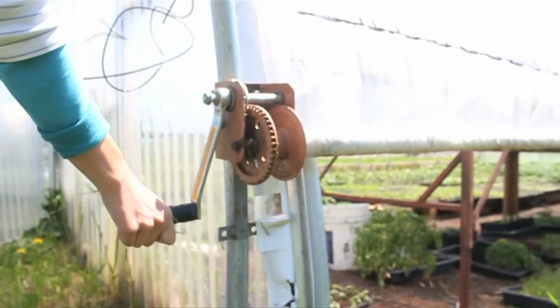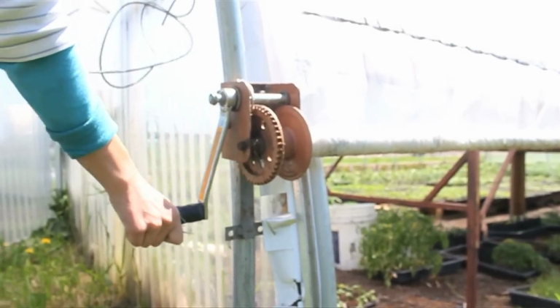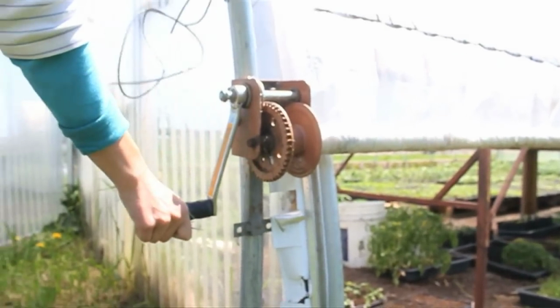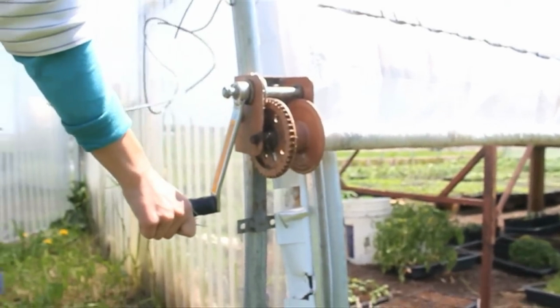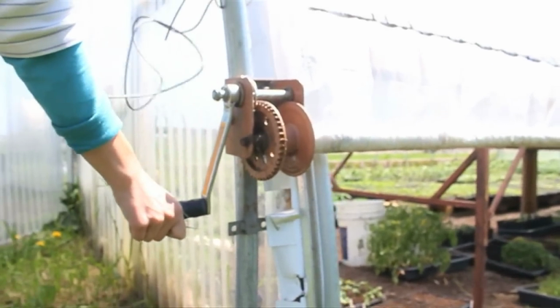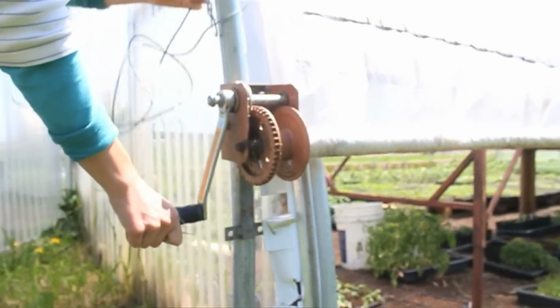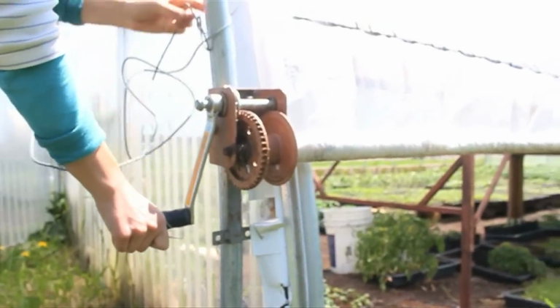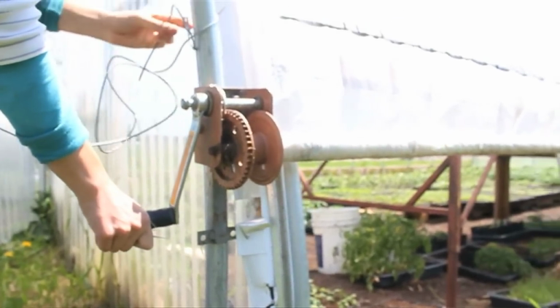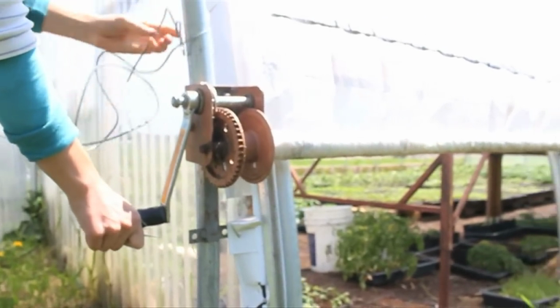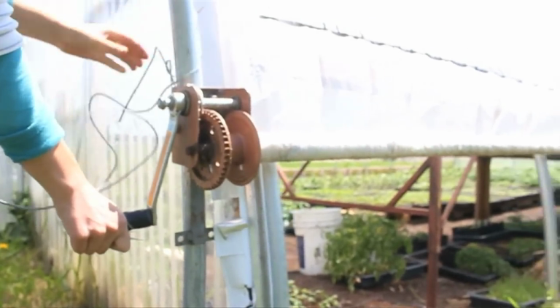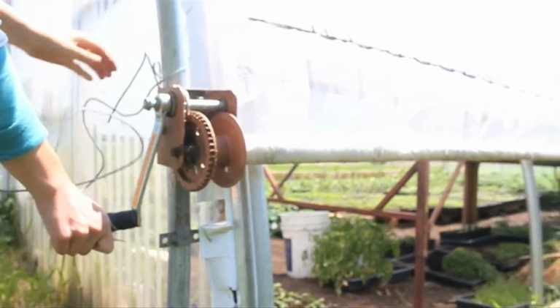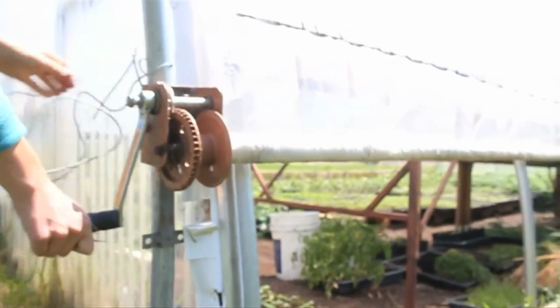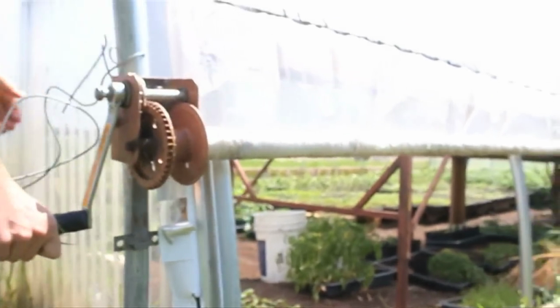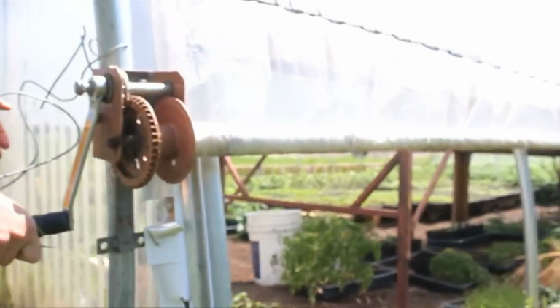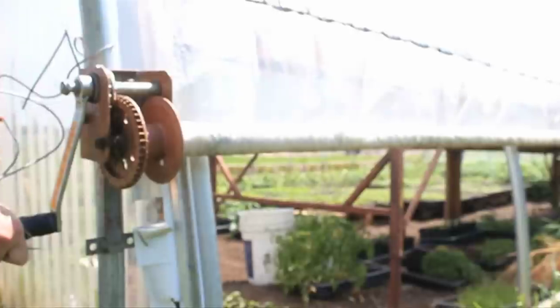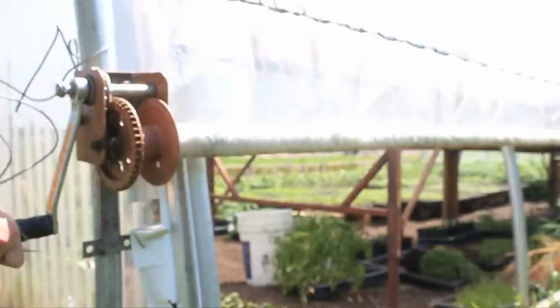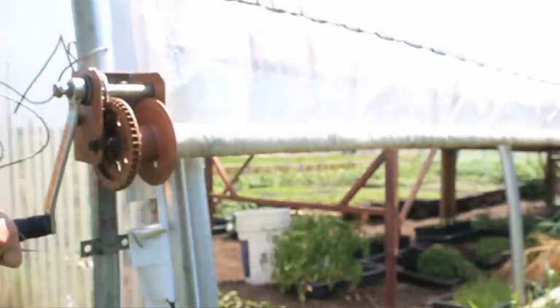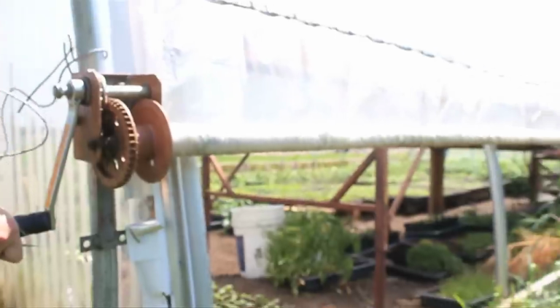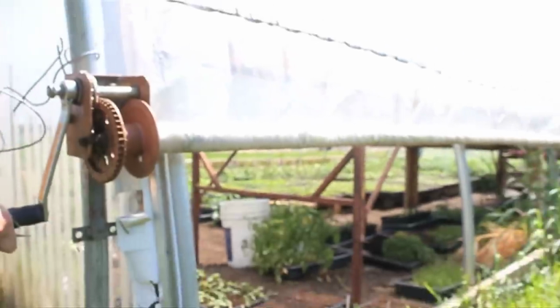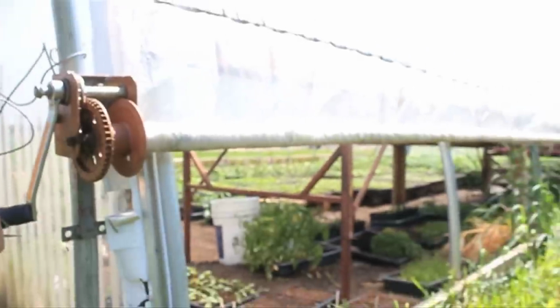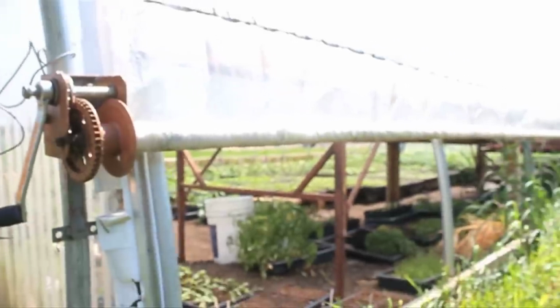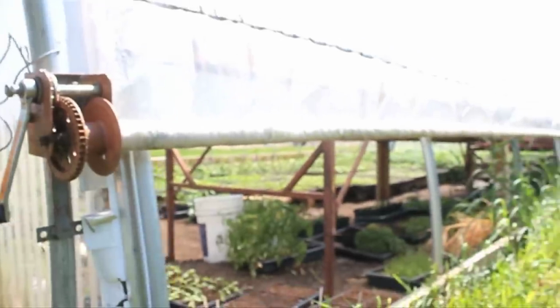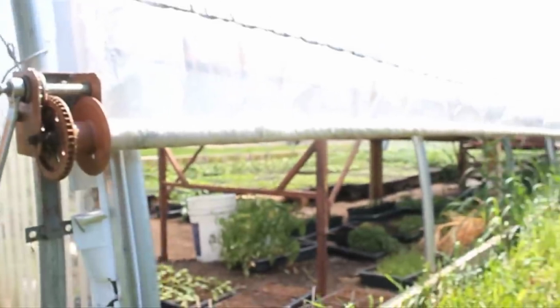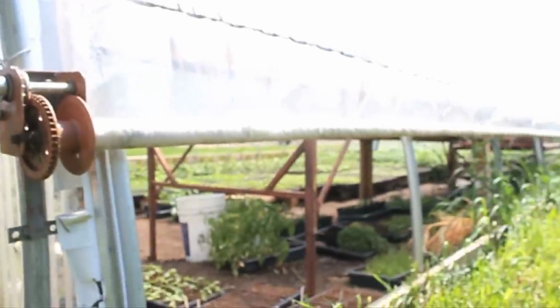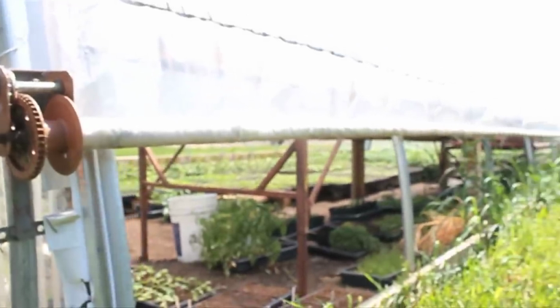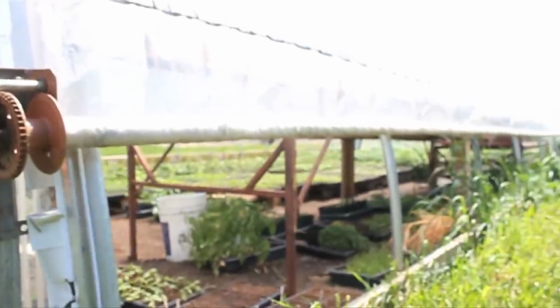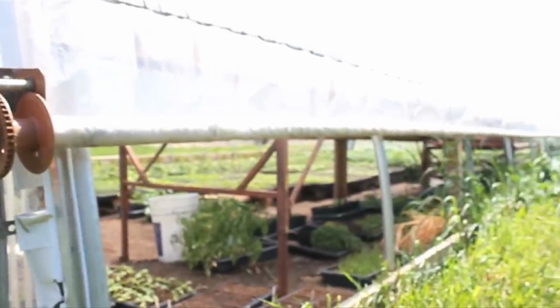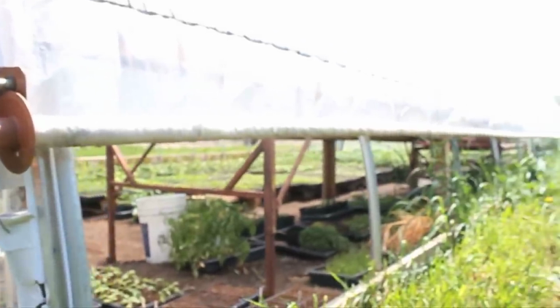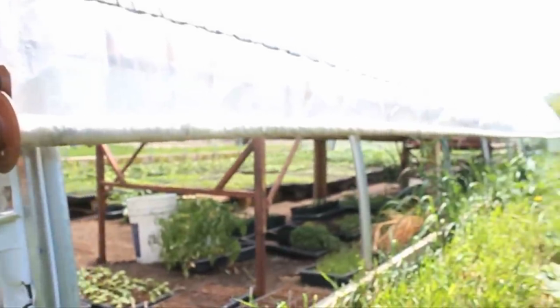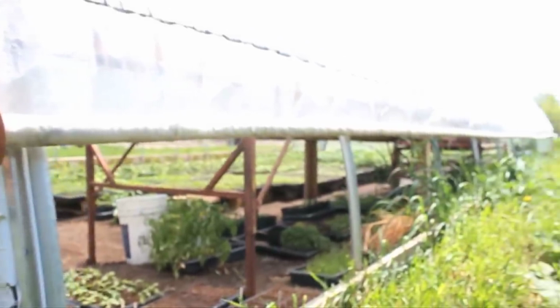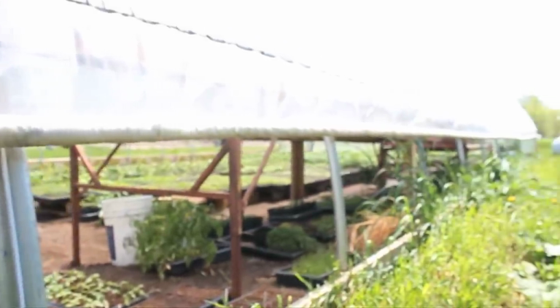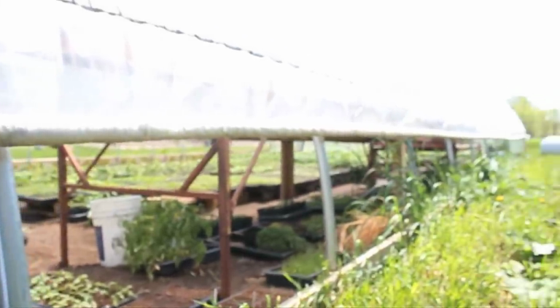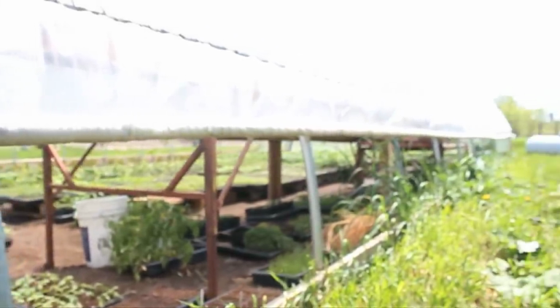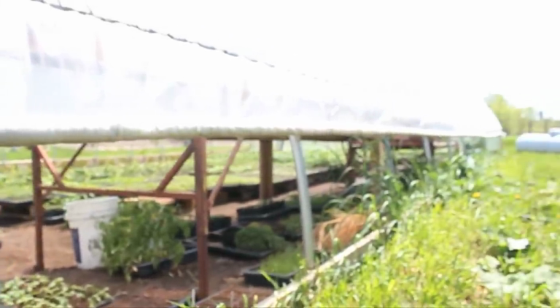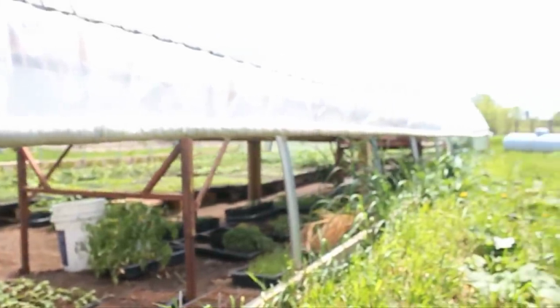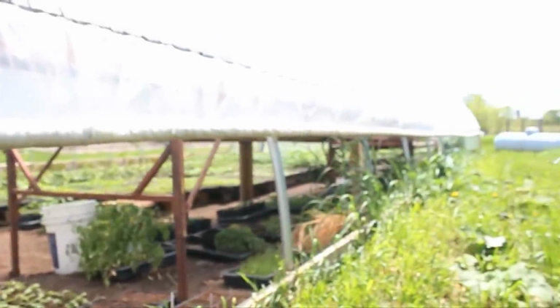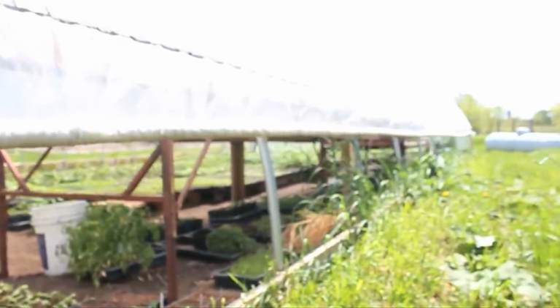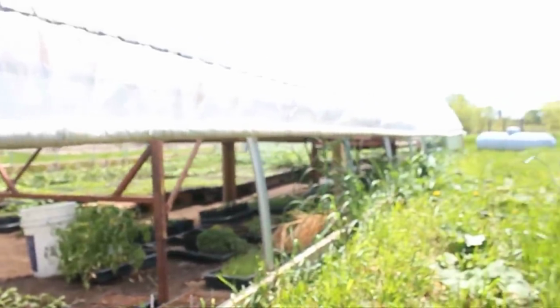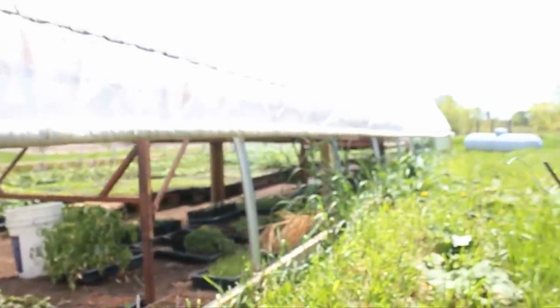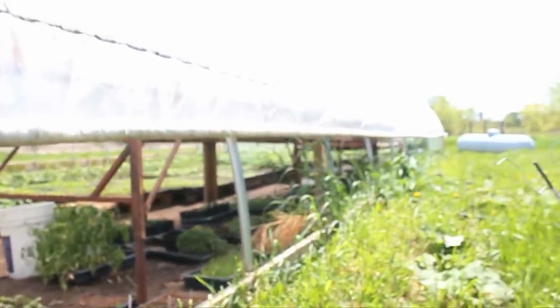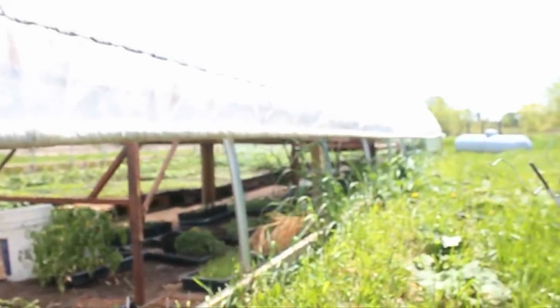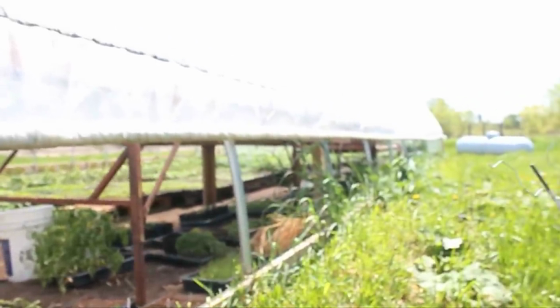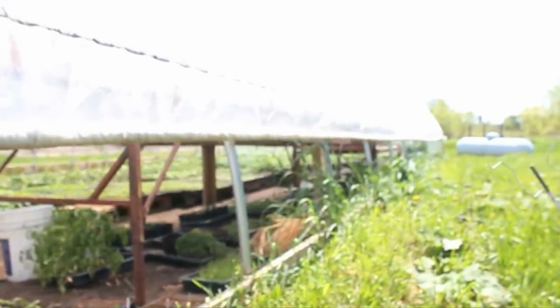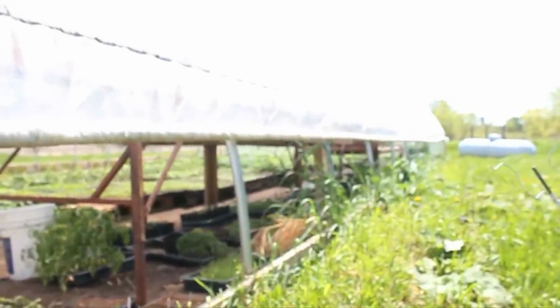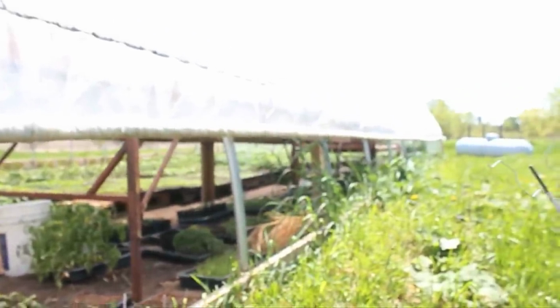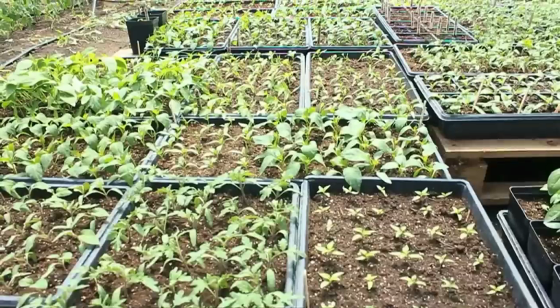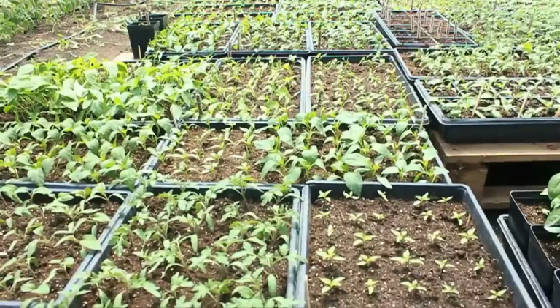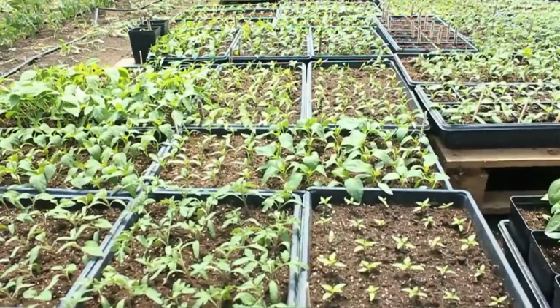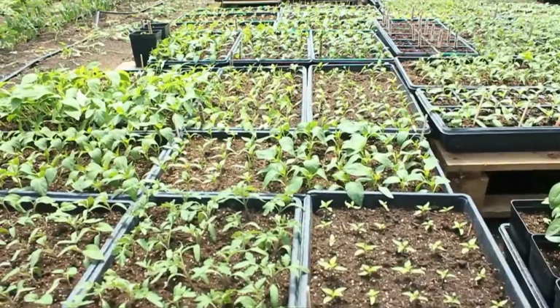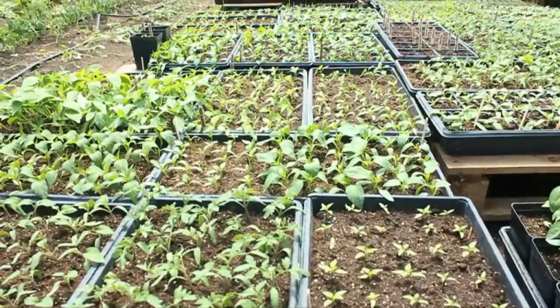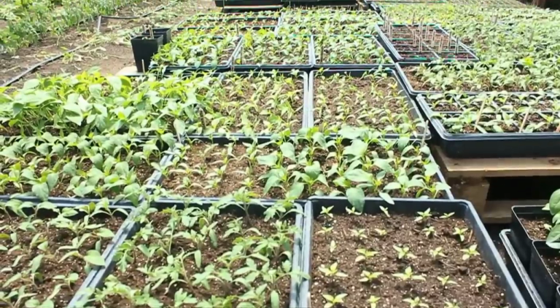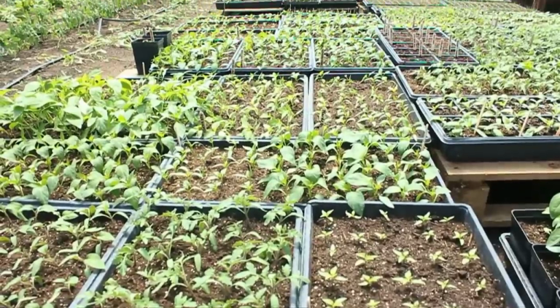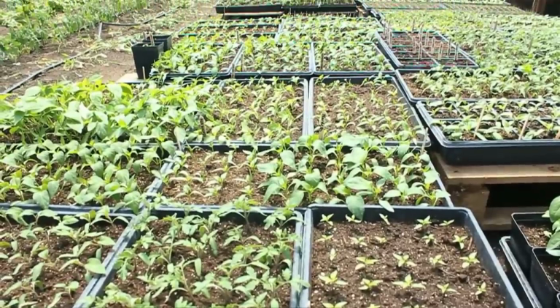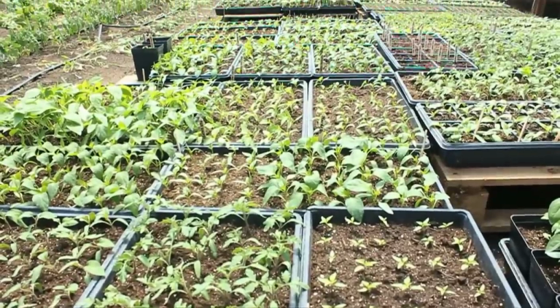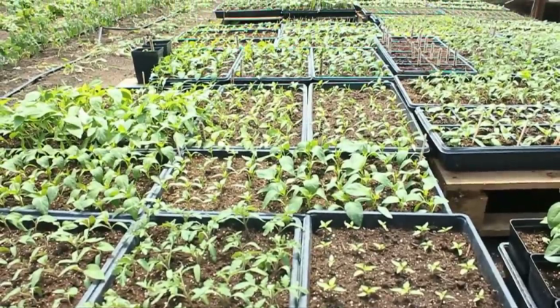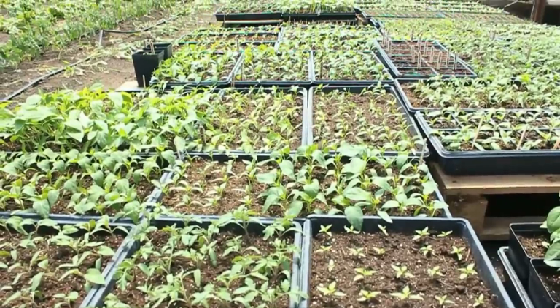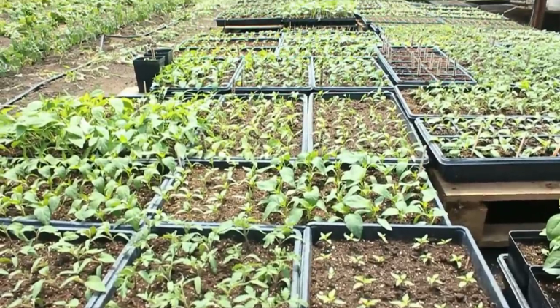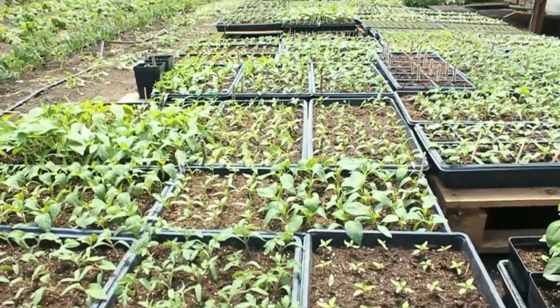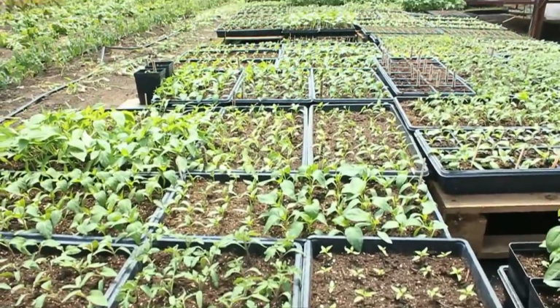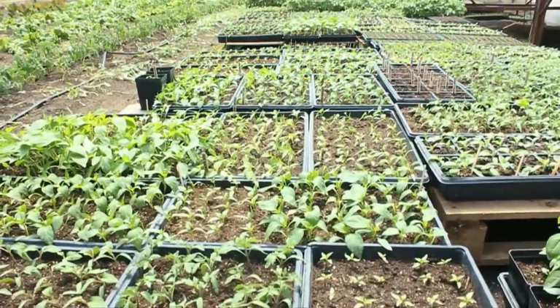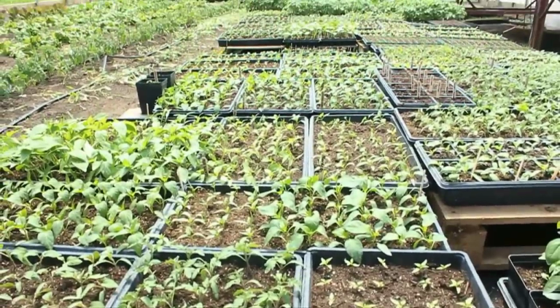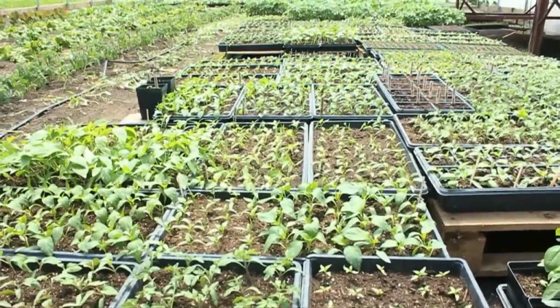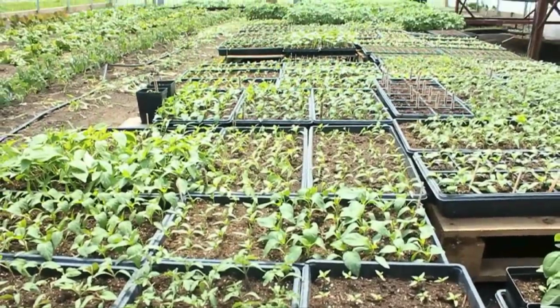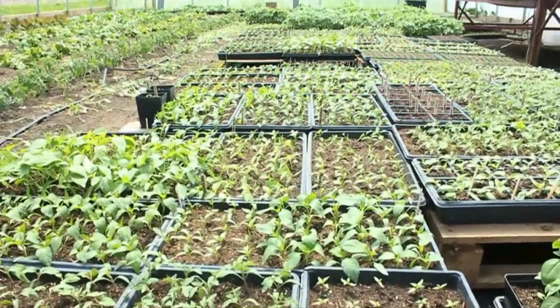One of the things they thought of was these seasonal high tunnels. Essentially it's just a covered structure with plastic, so you're getting some passive solar heating up the soil.